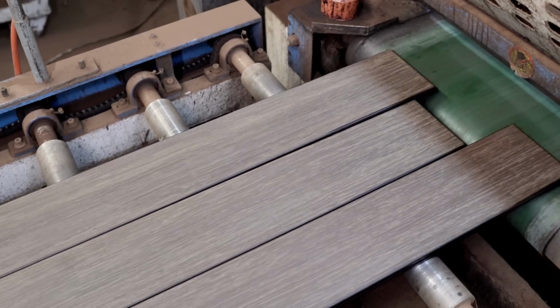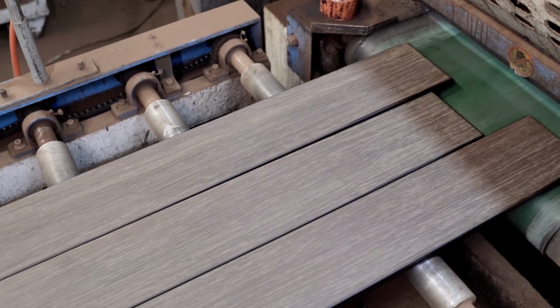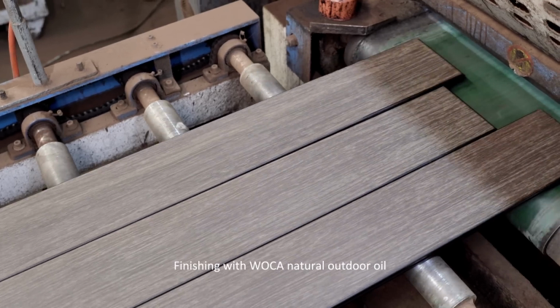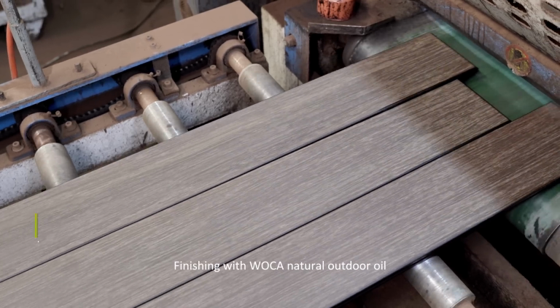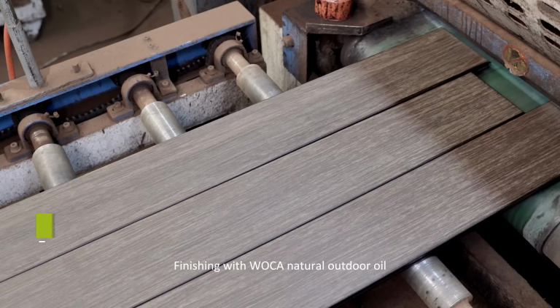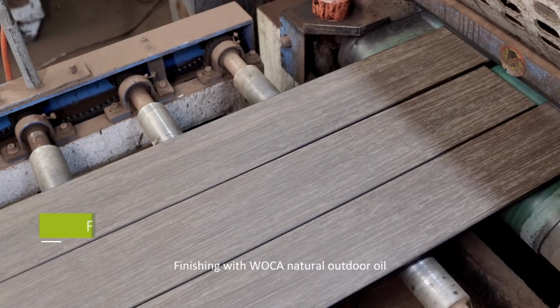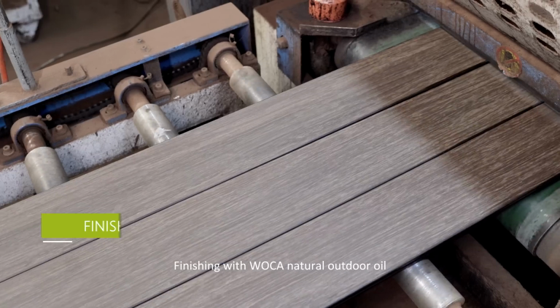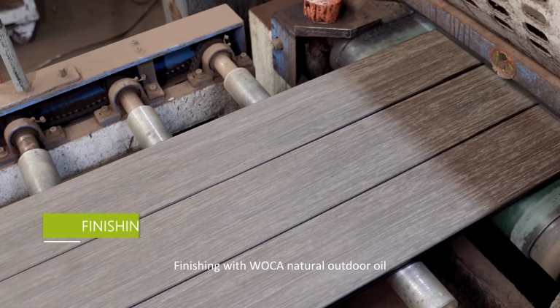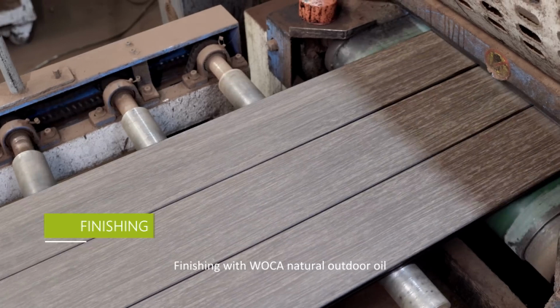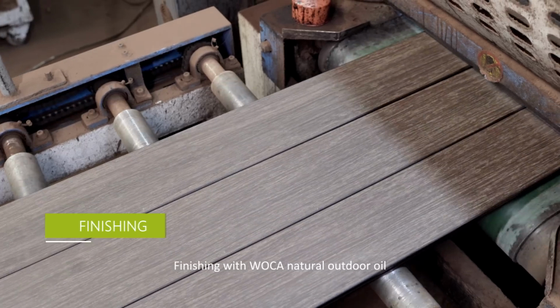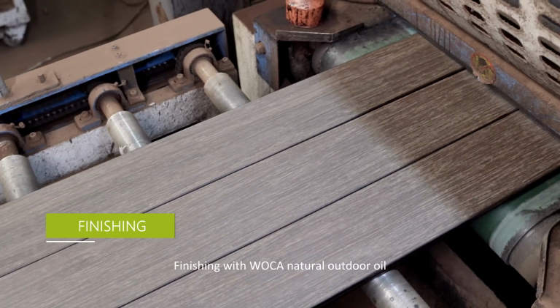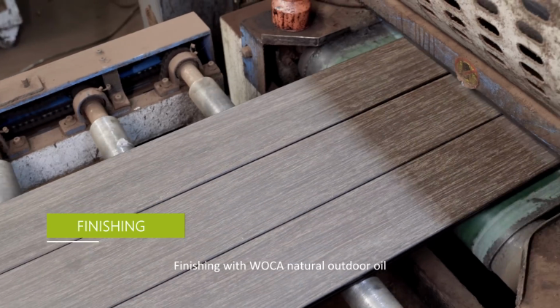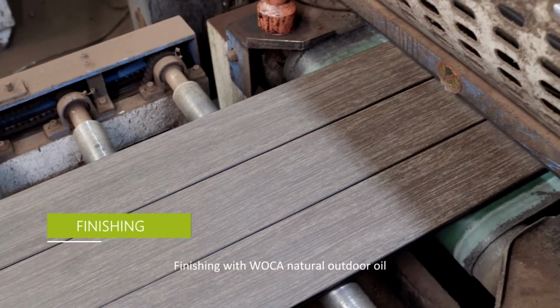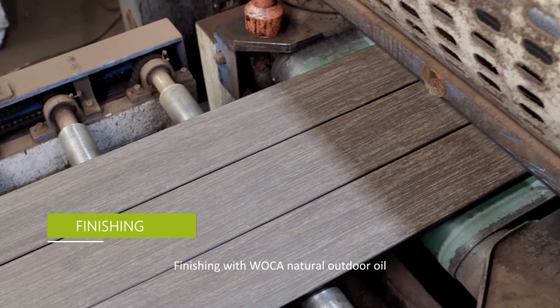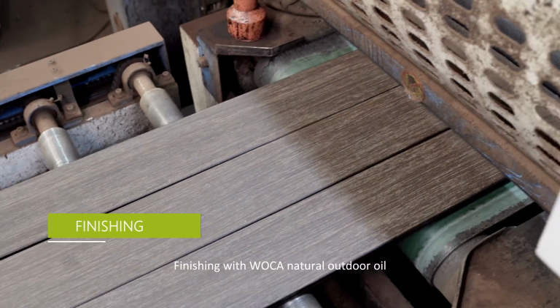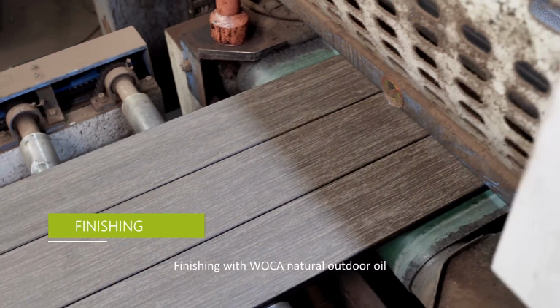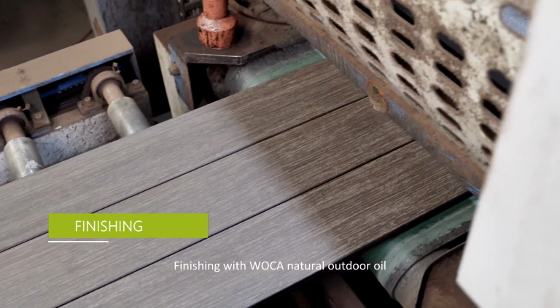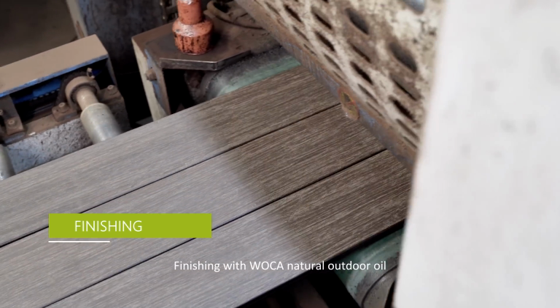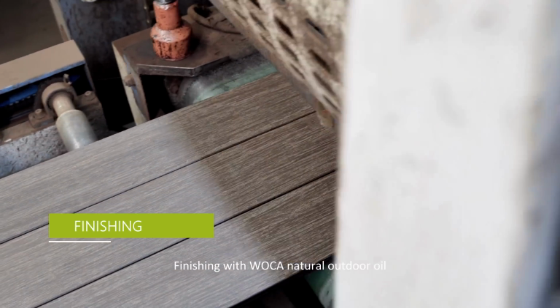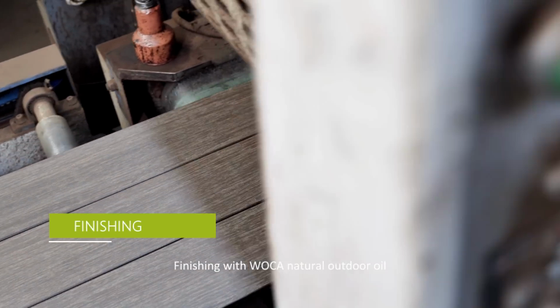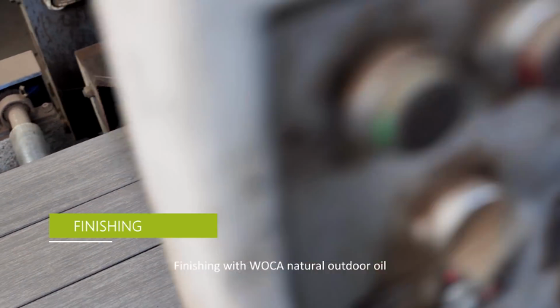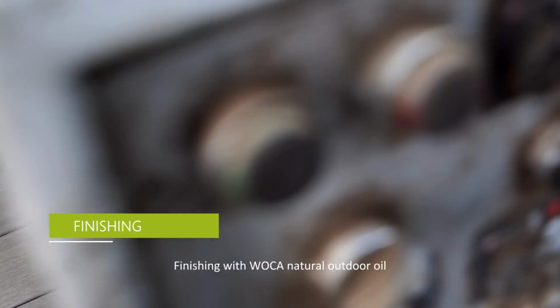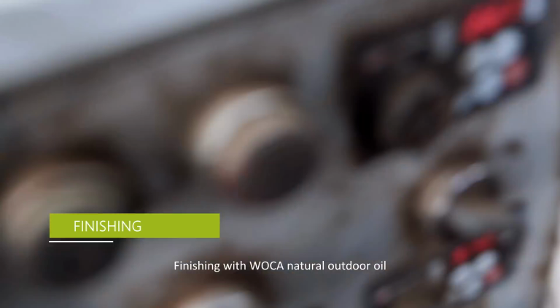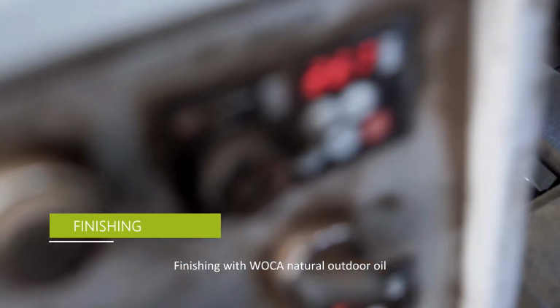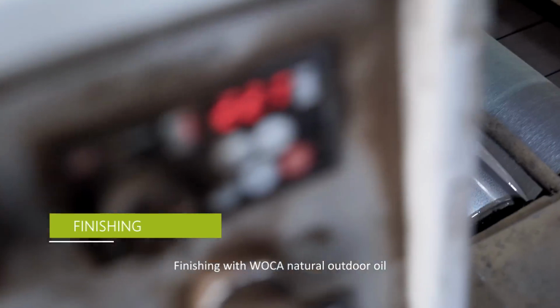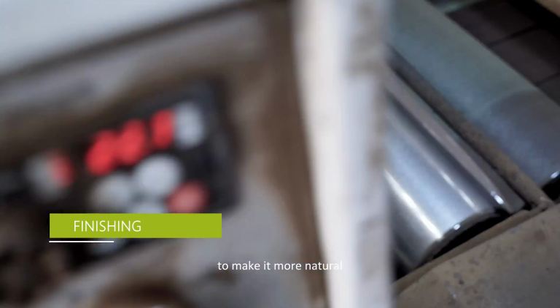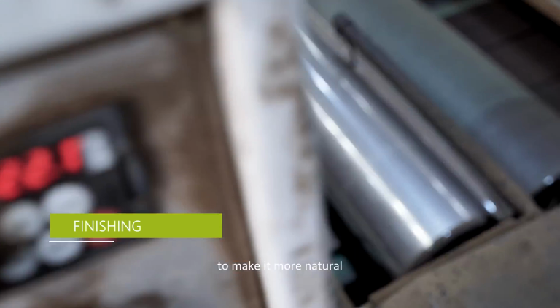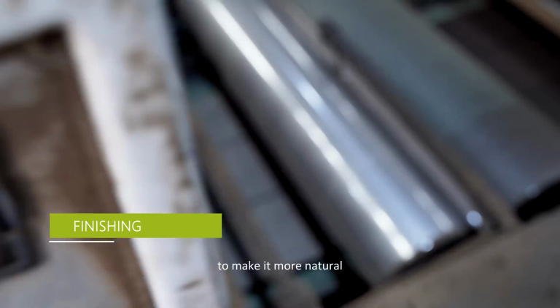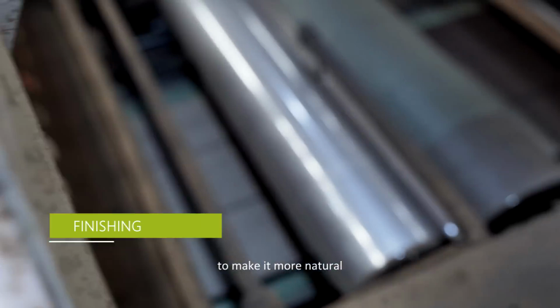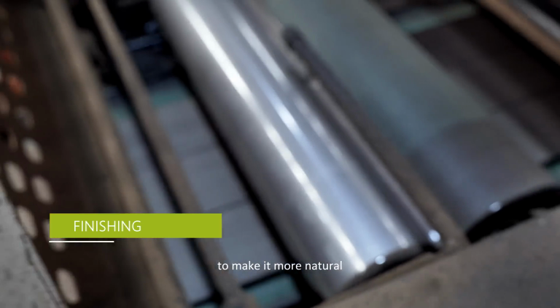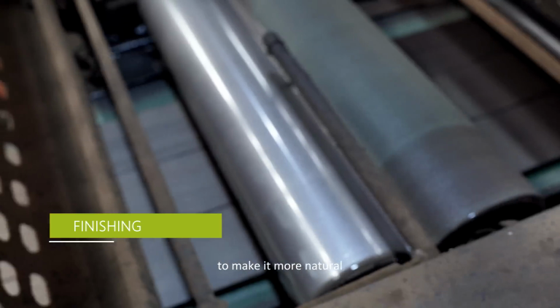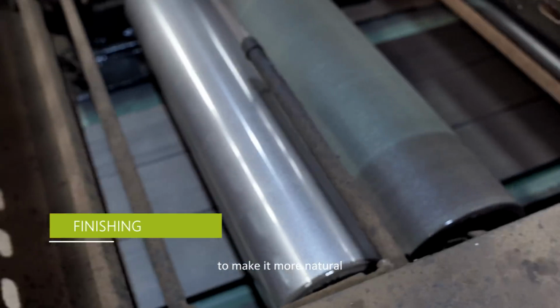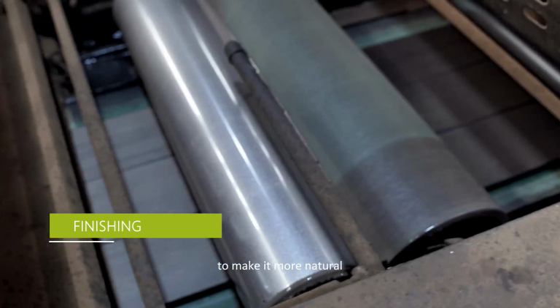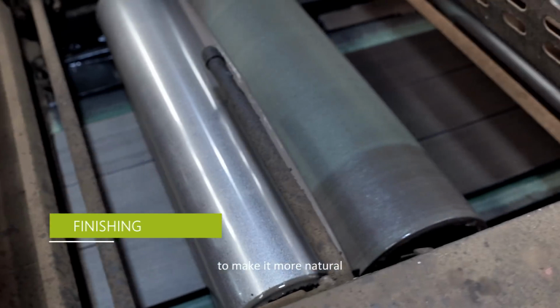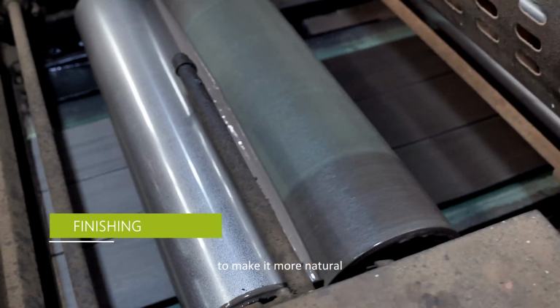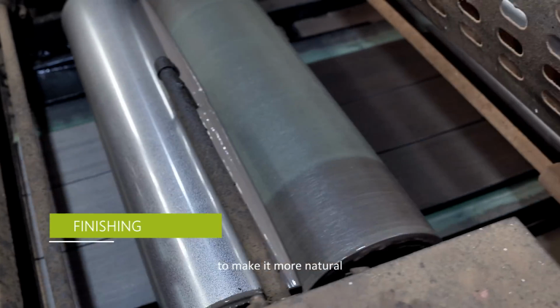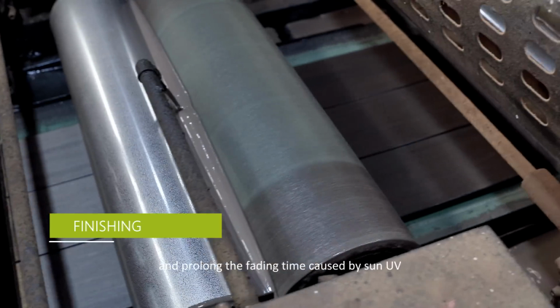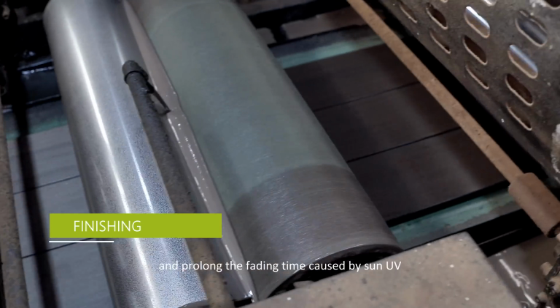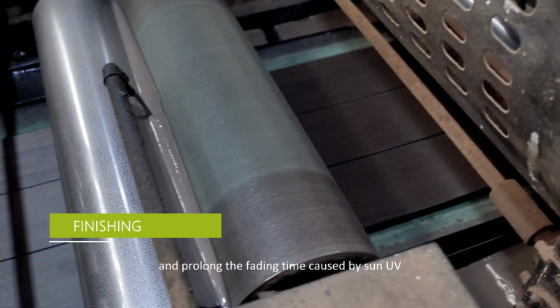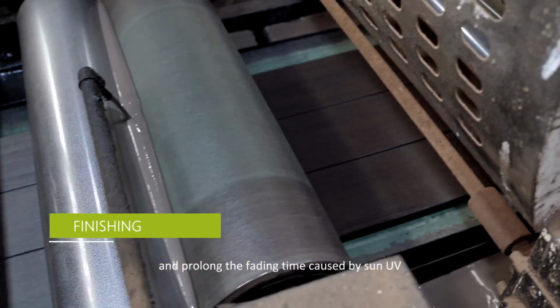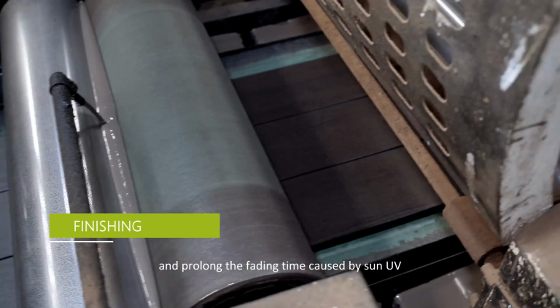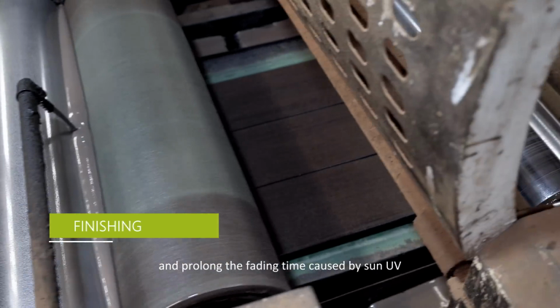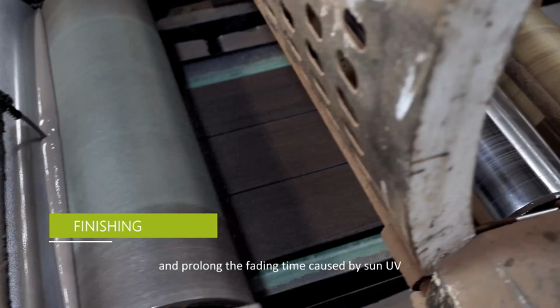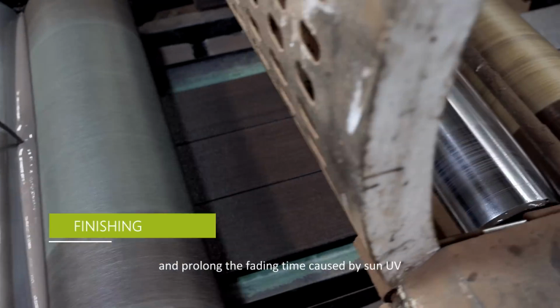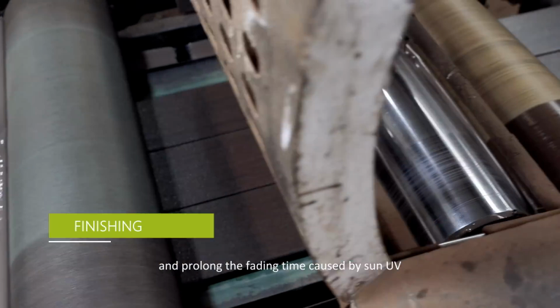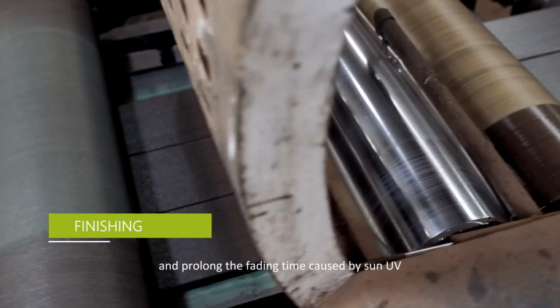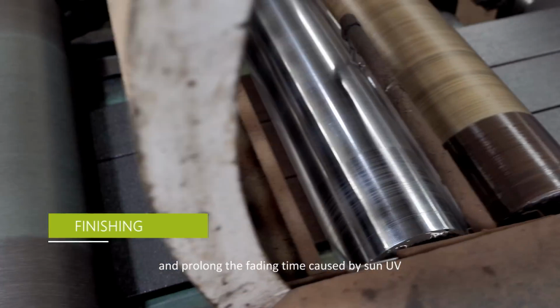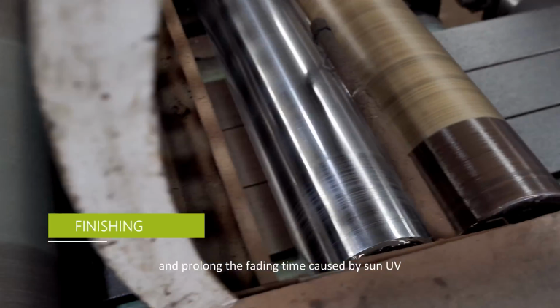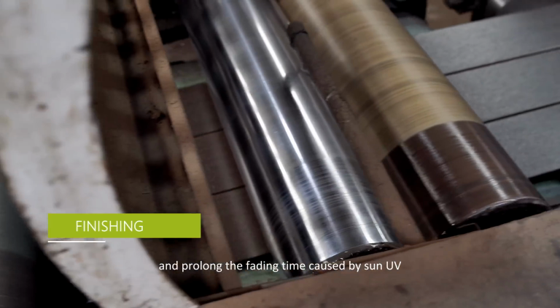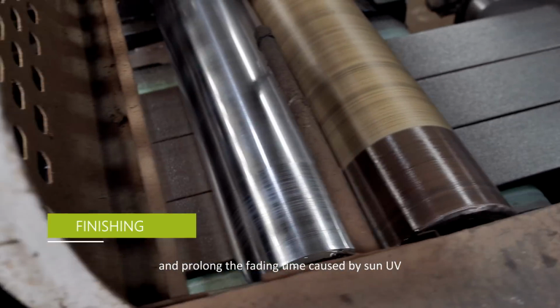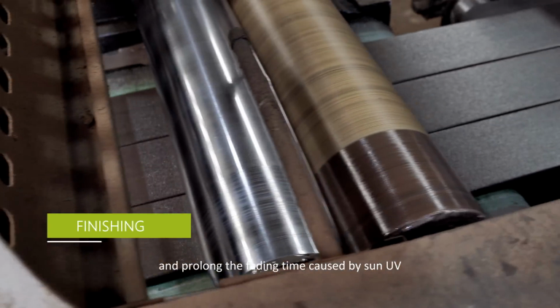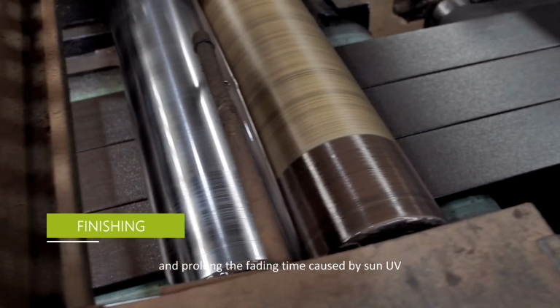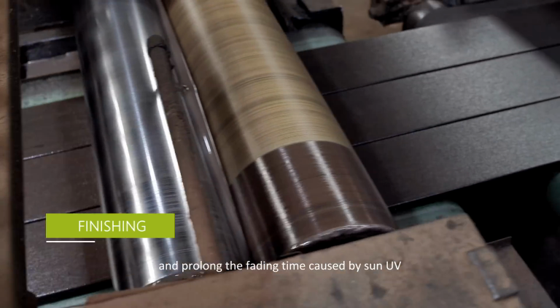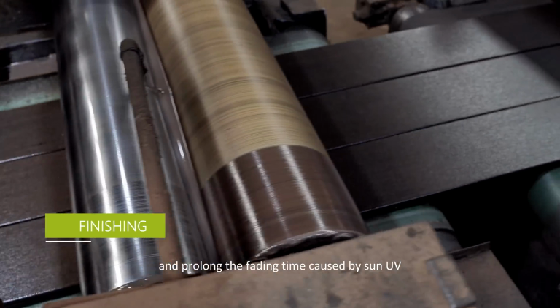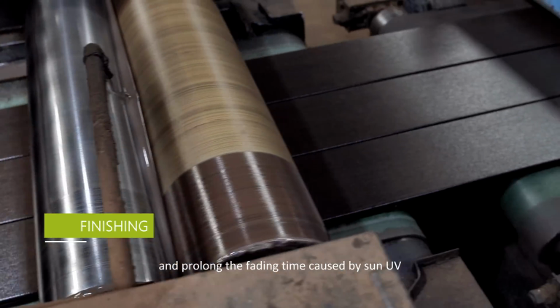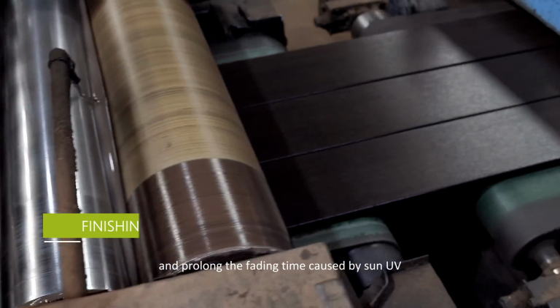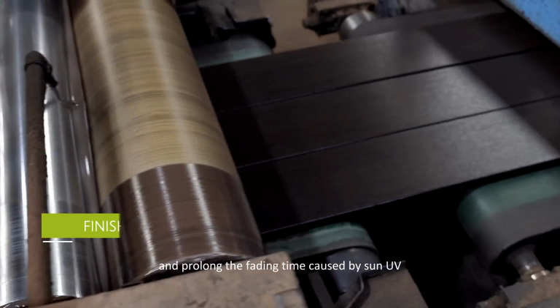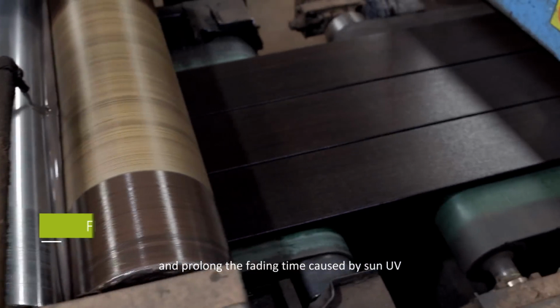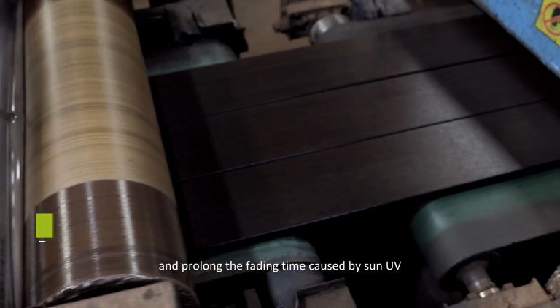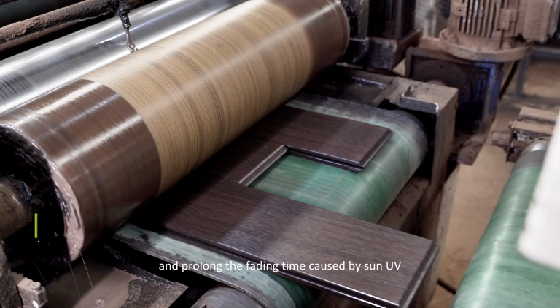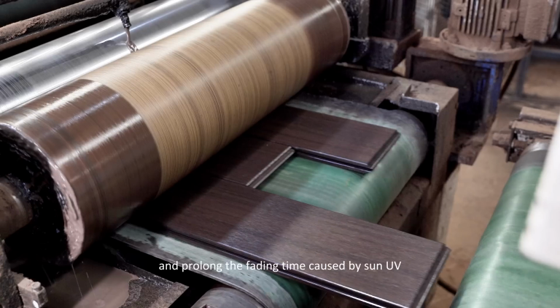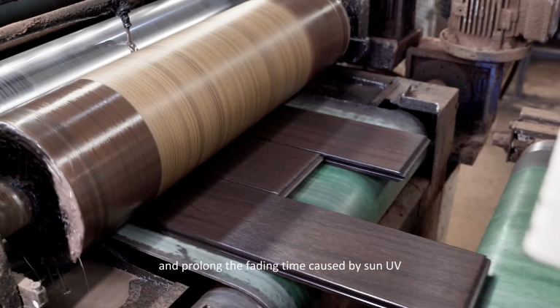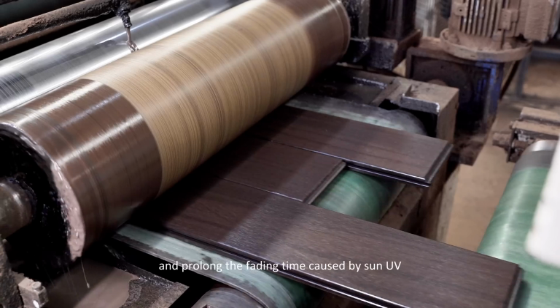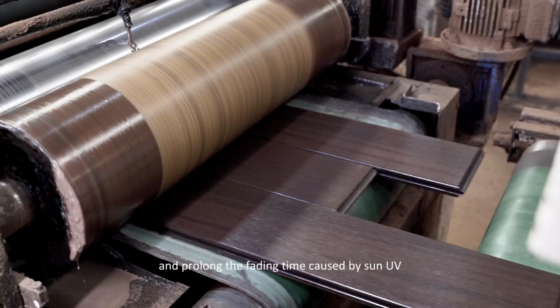Finishing with WOCA natural outdoor oil makes the surface more natural and prolongs the fading time caused by sun UV exposure.